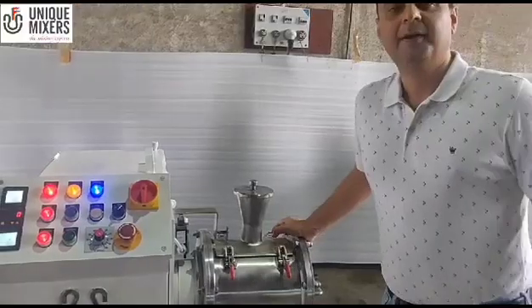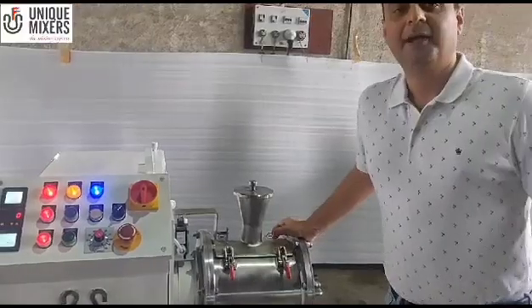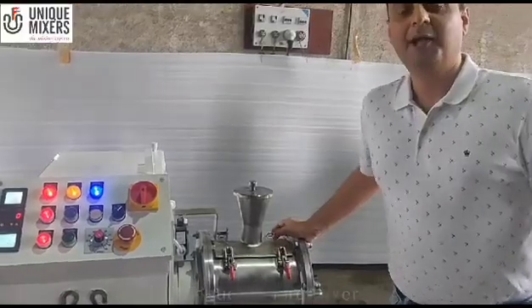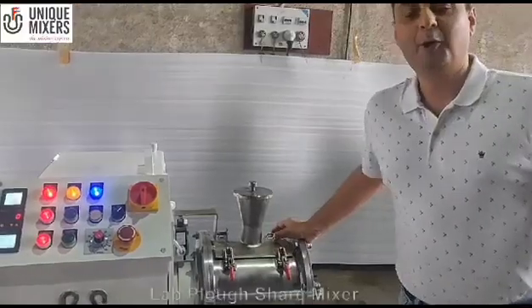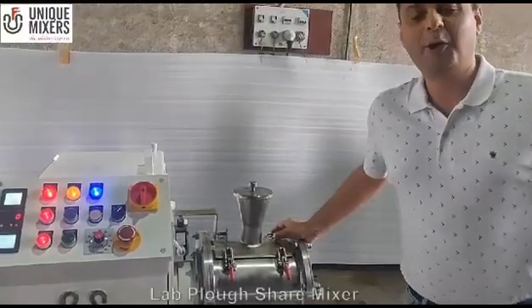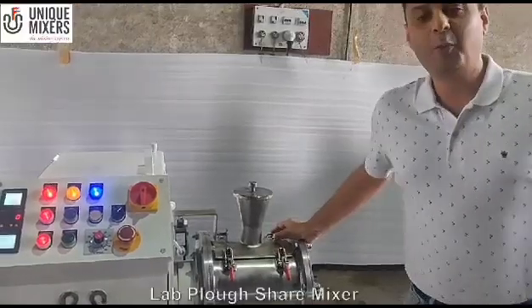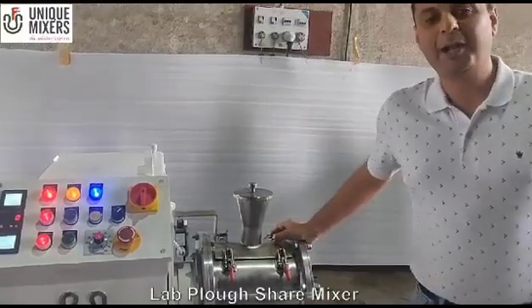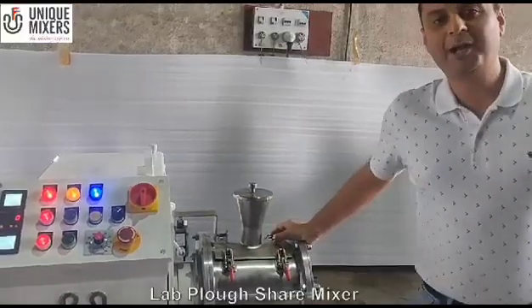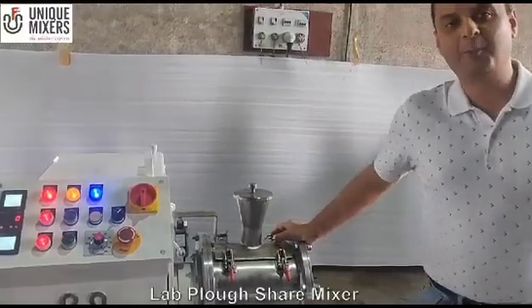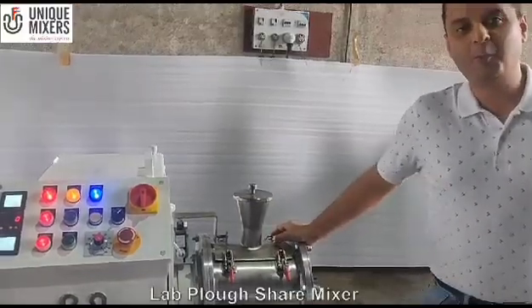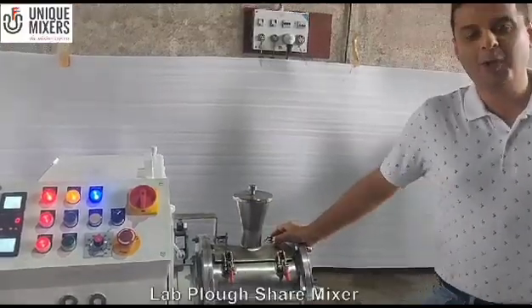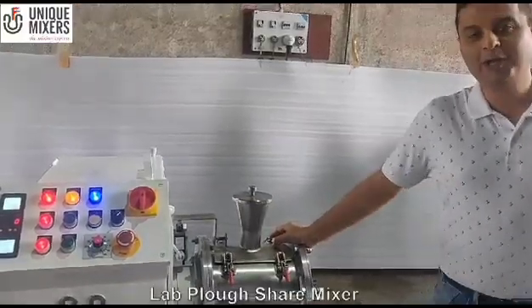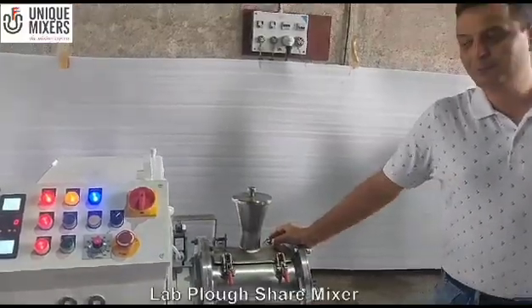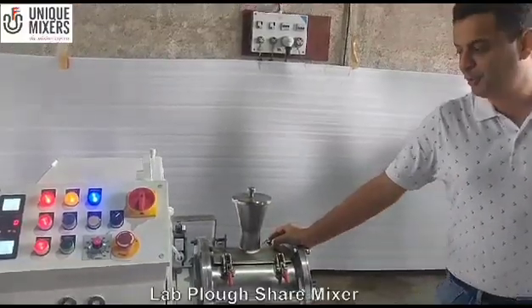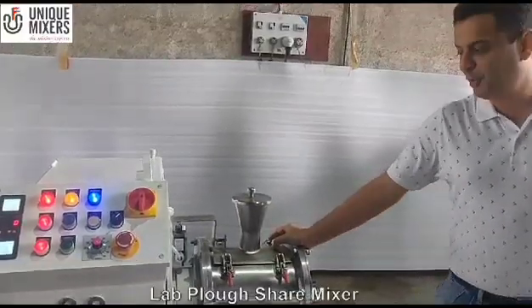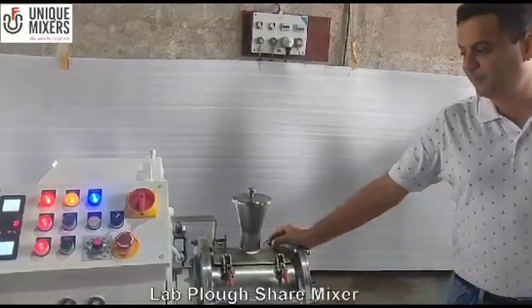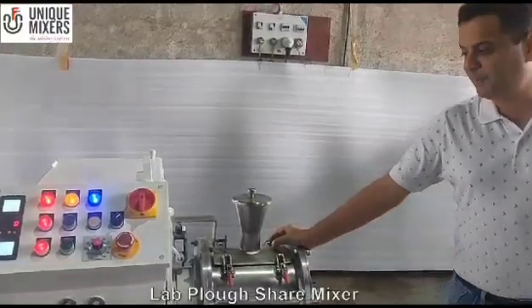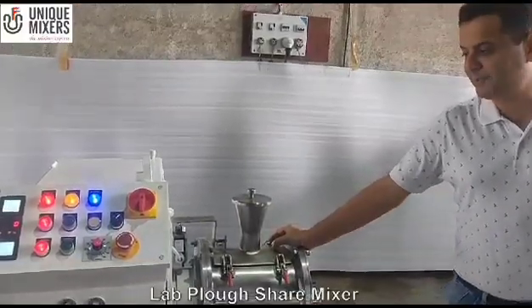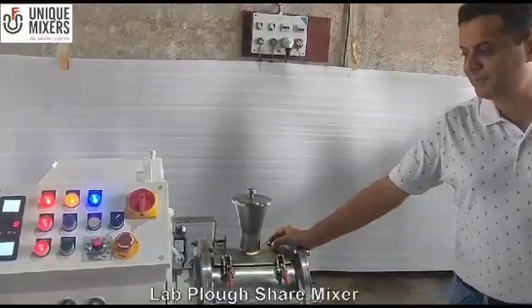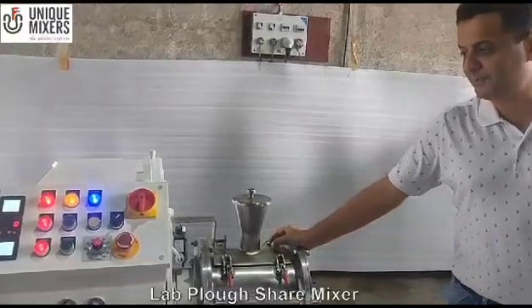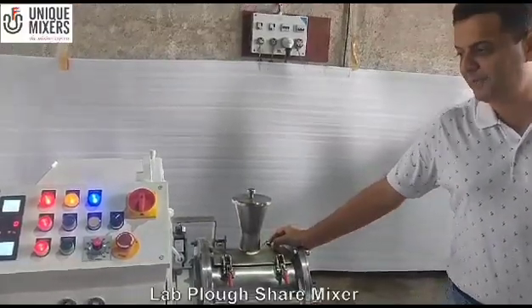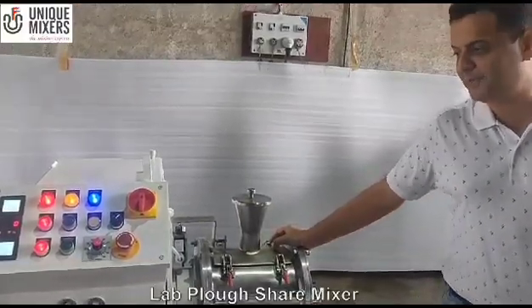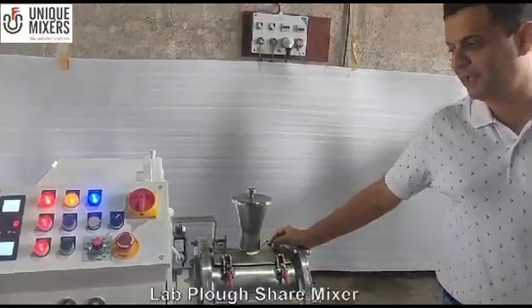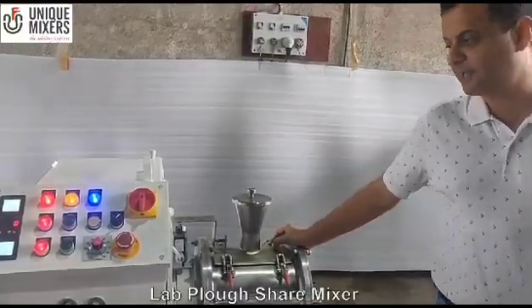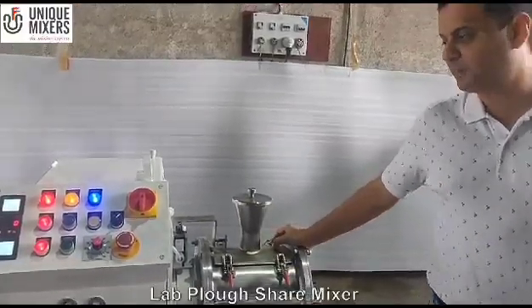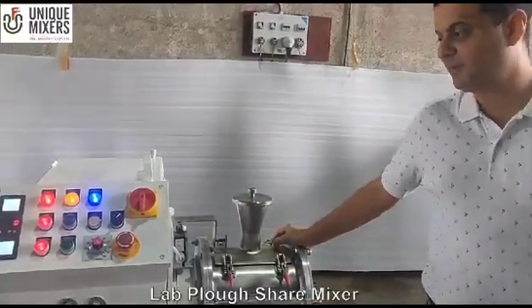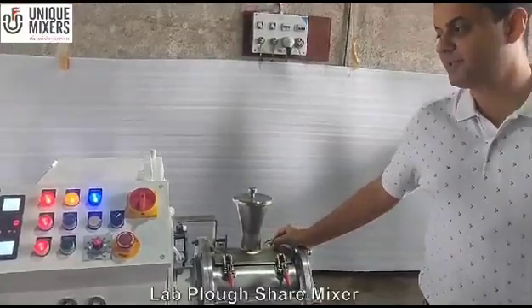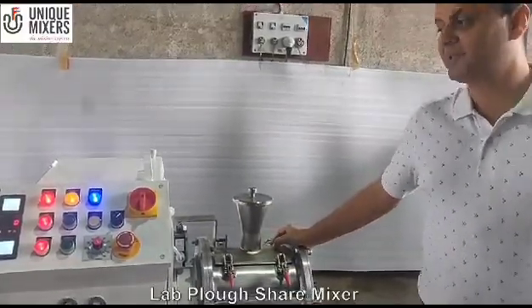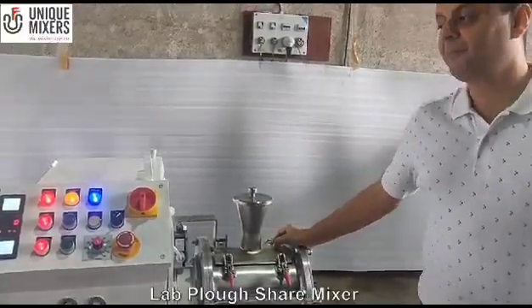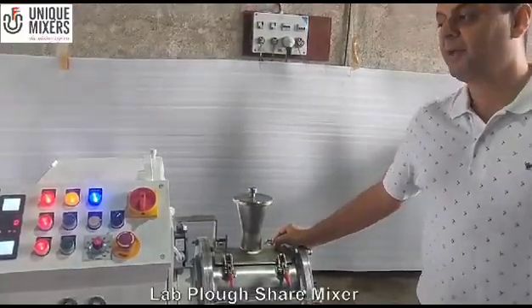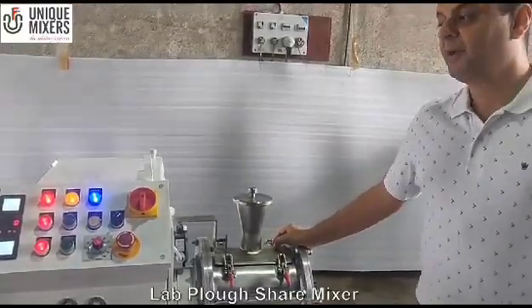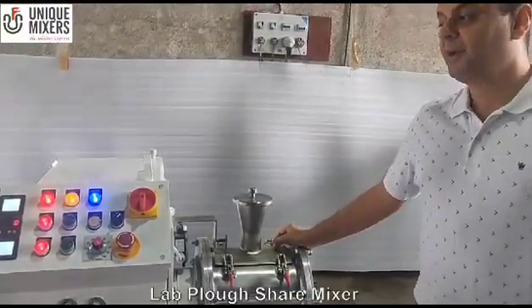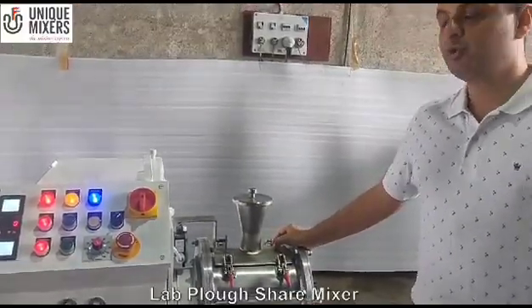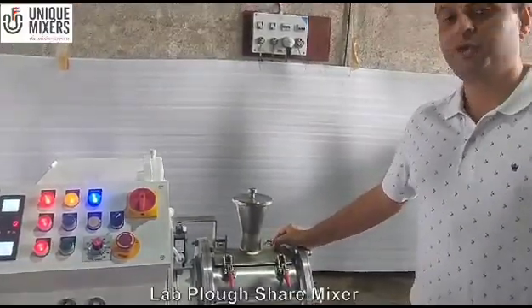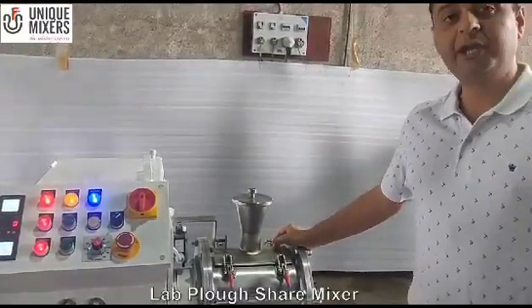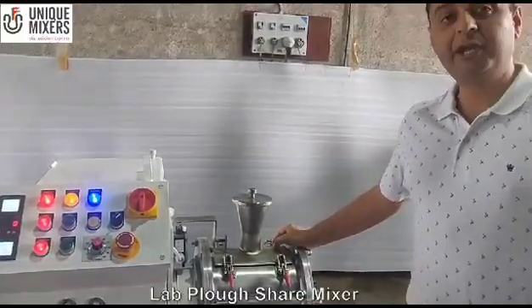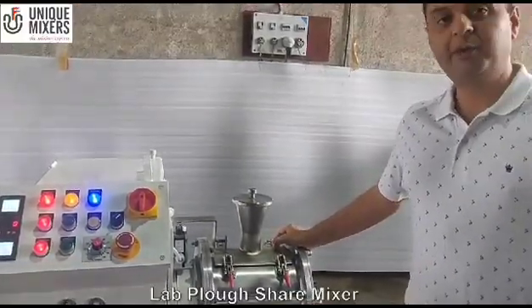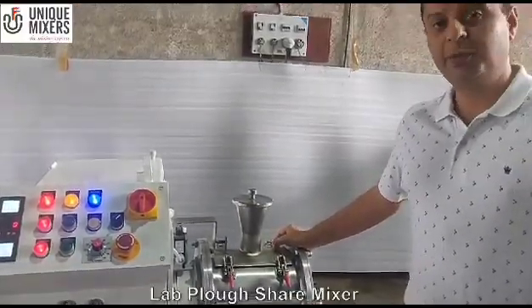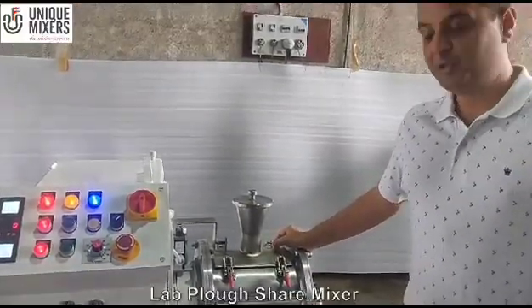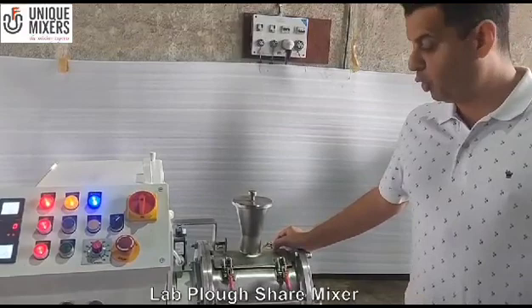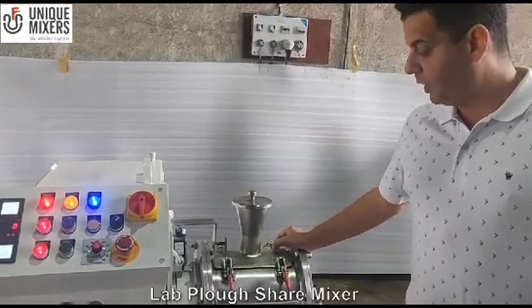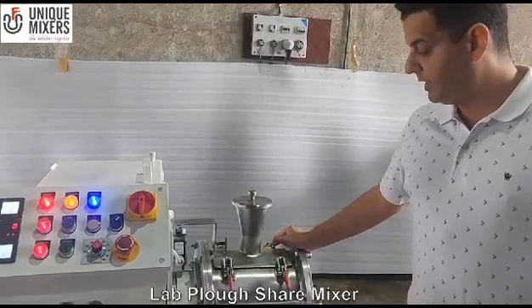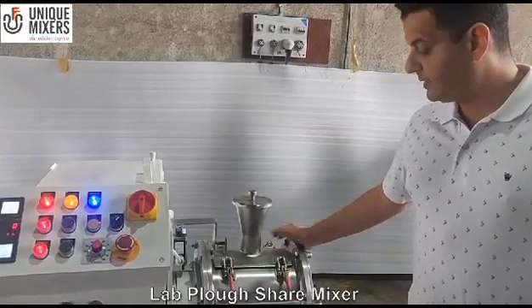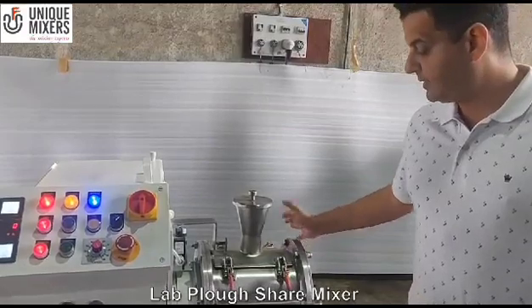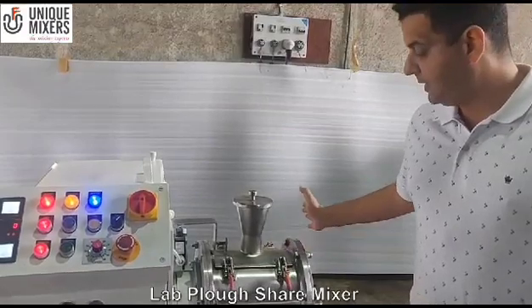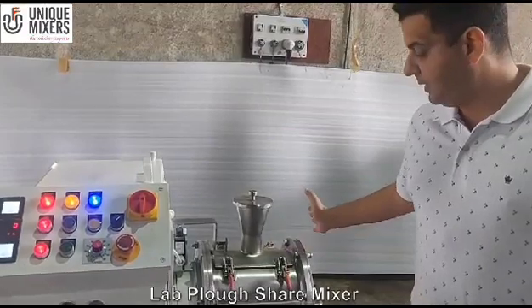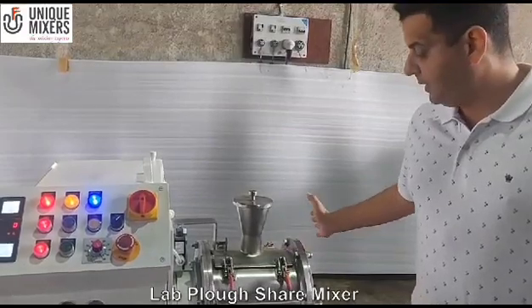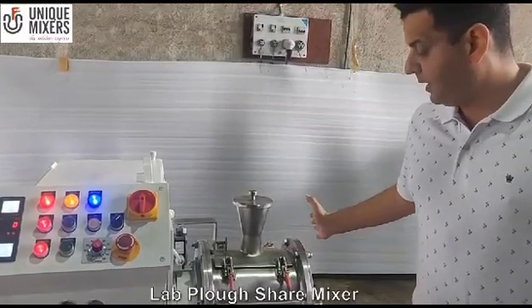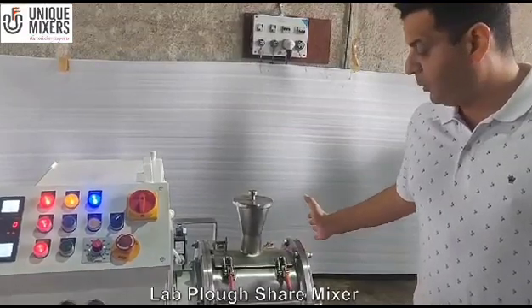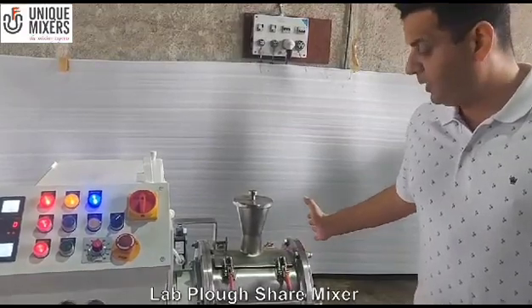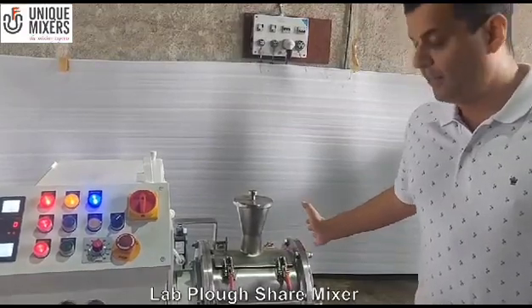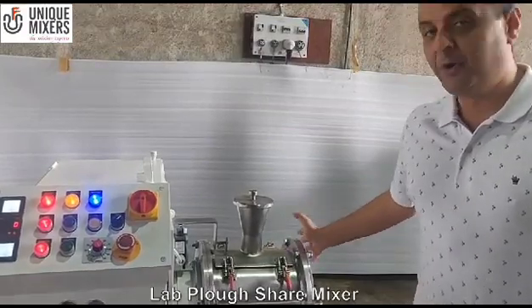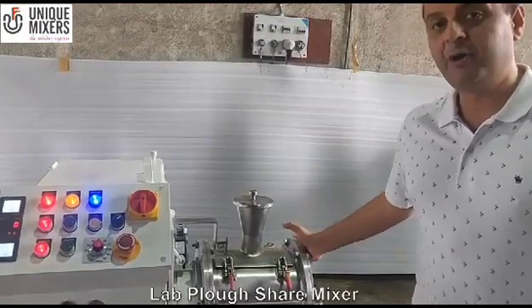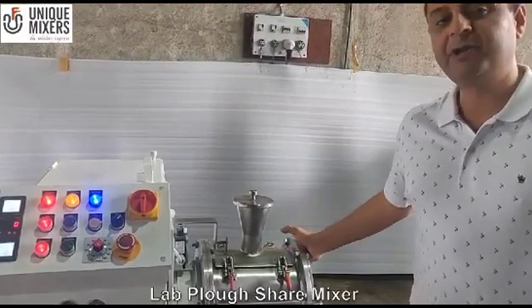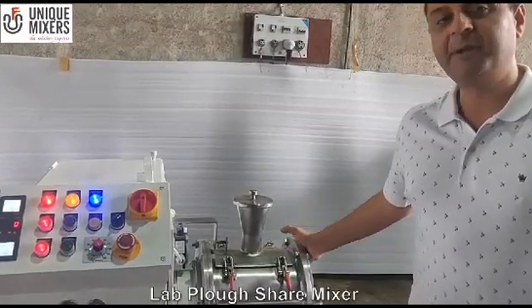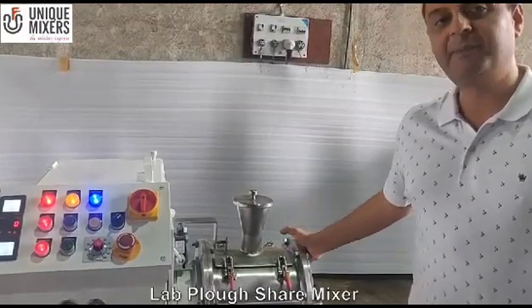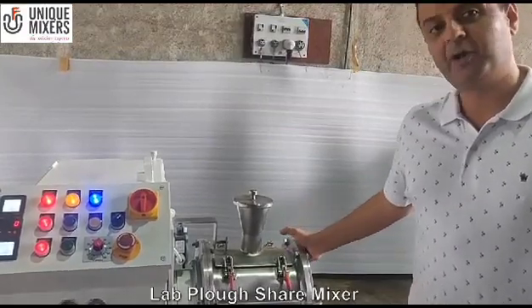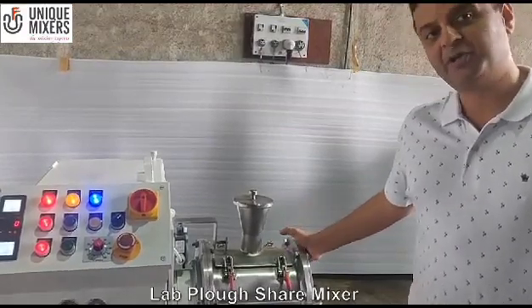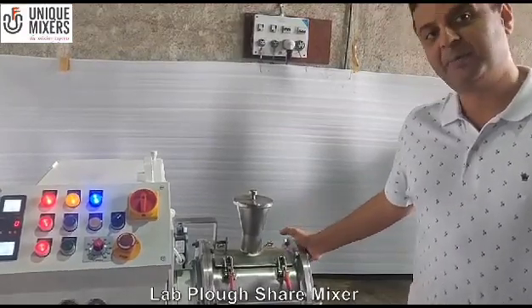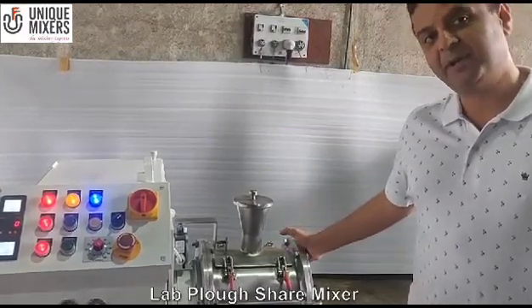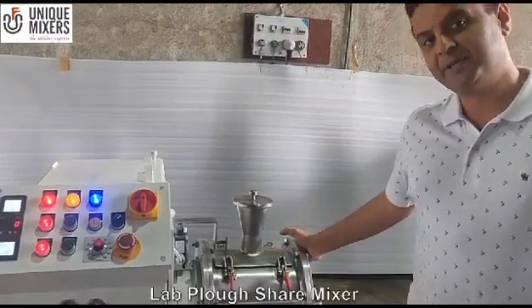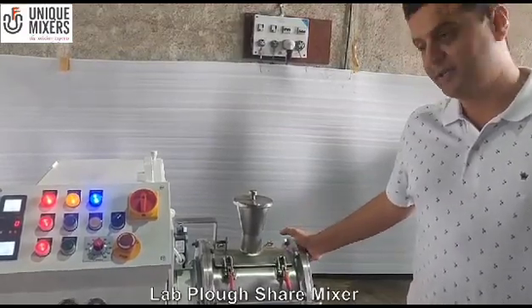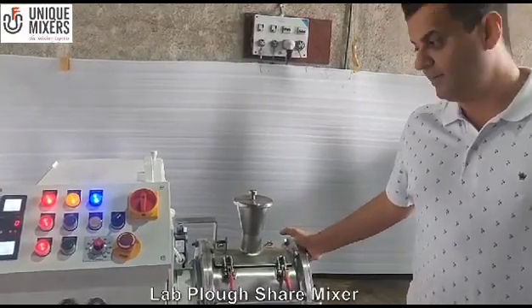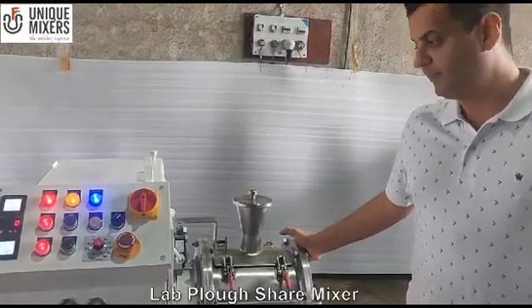Hello and welcome to Unique Mixer with Mixing Experts. Today we showcase our laboratory ploughshare mixer.